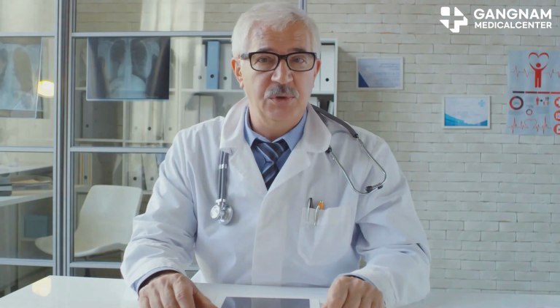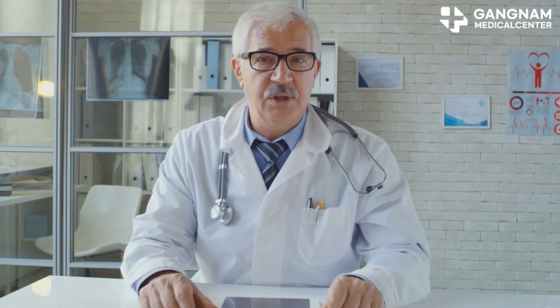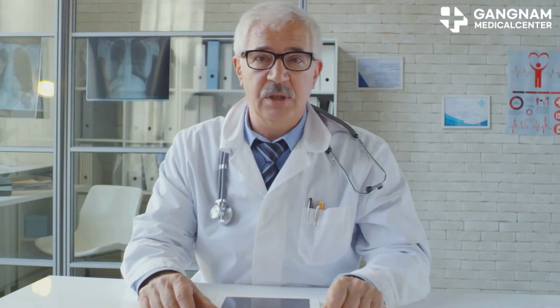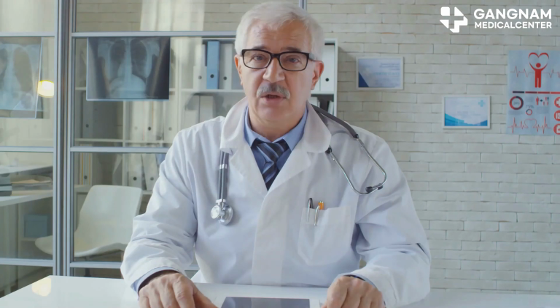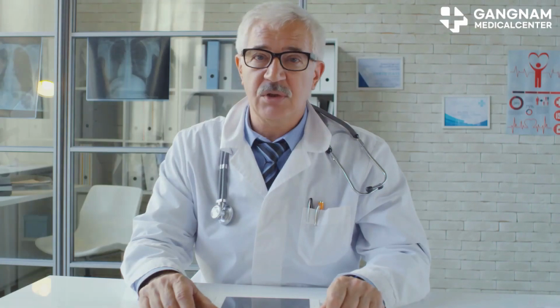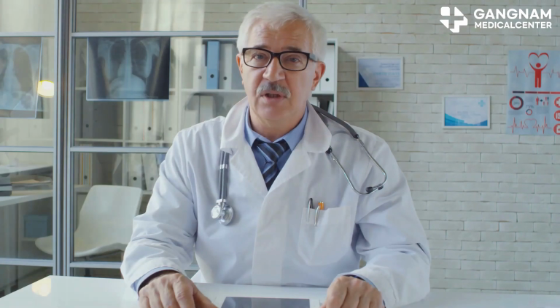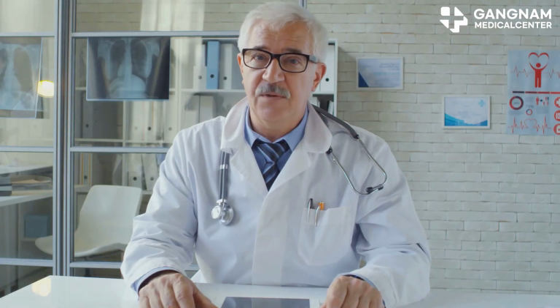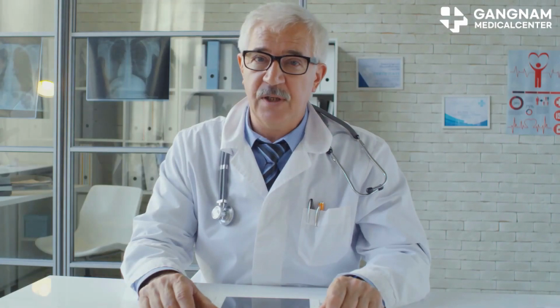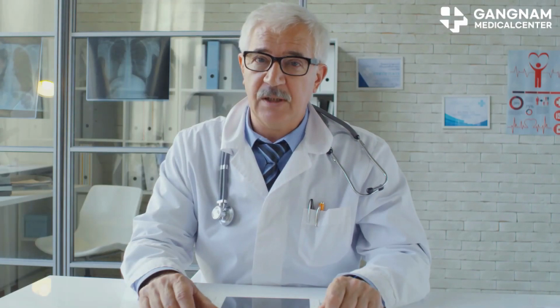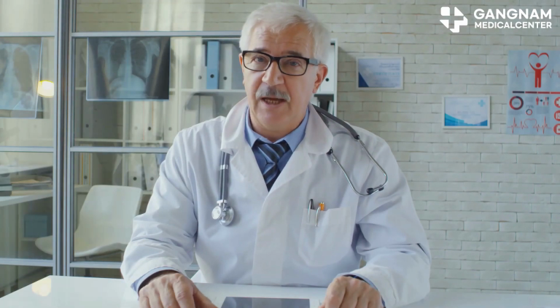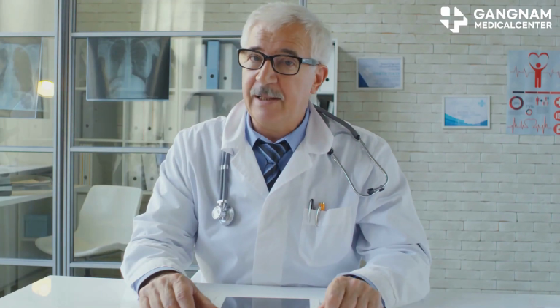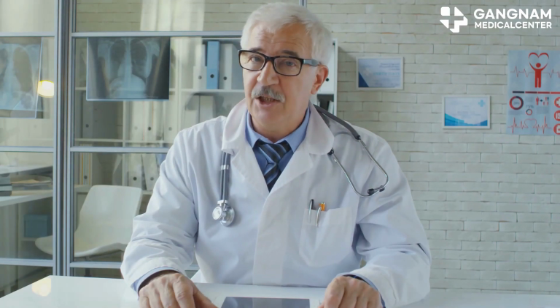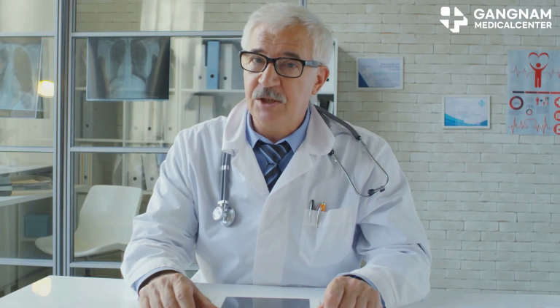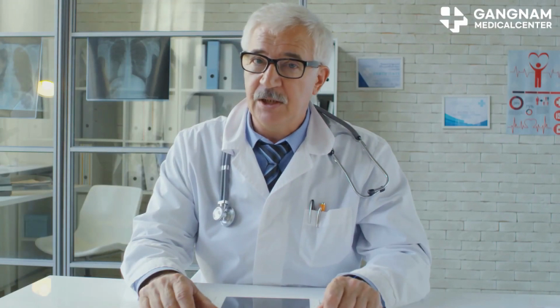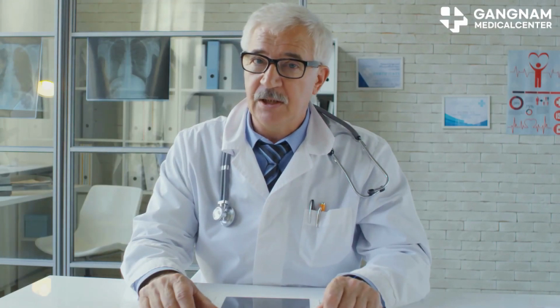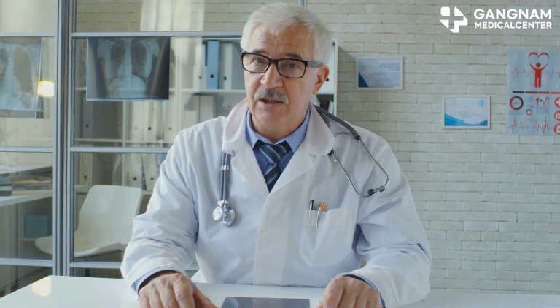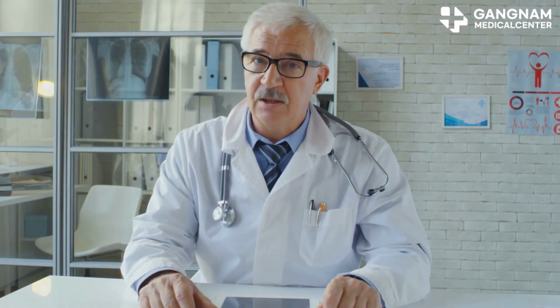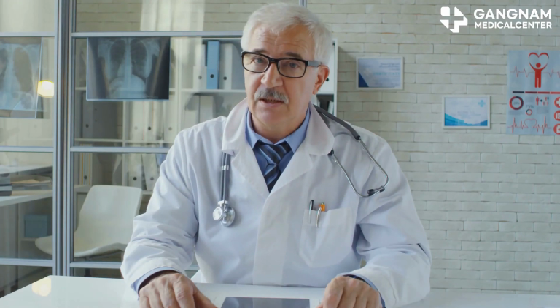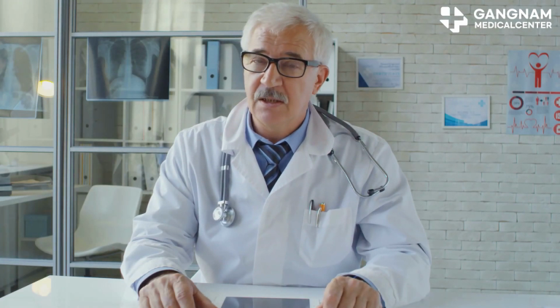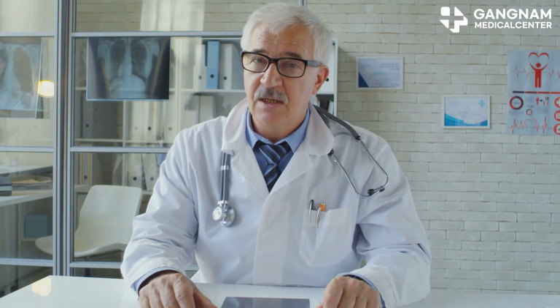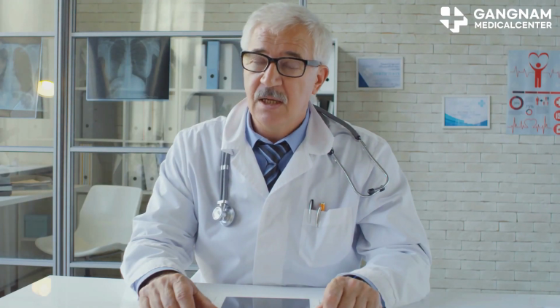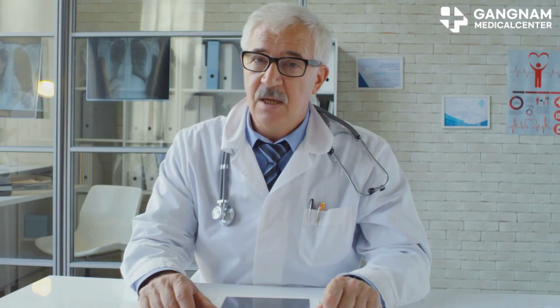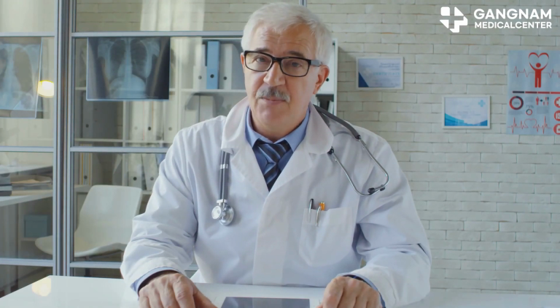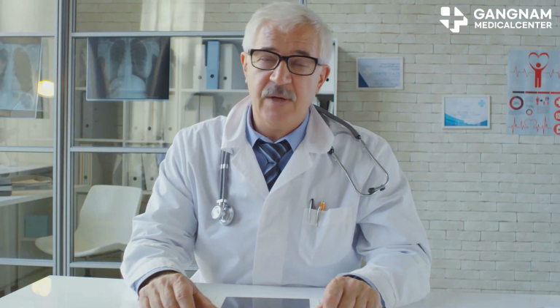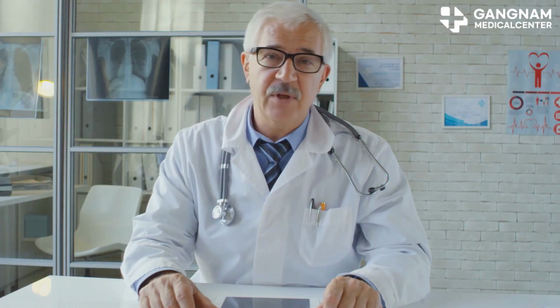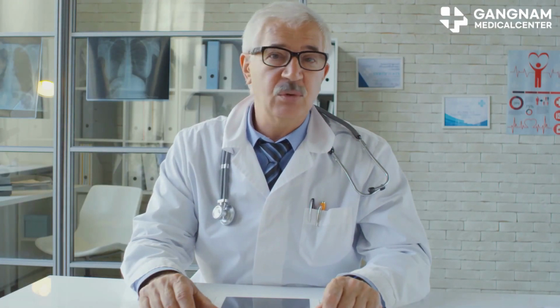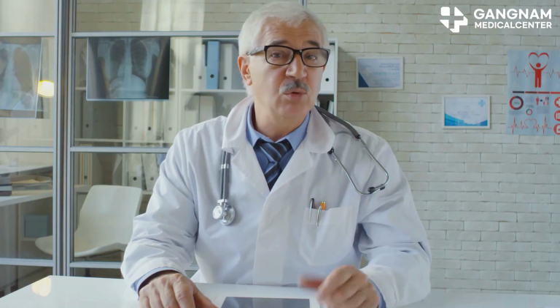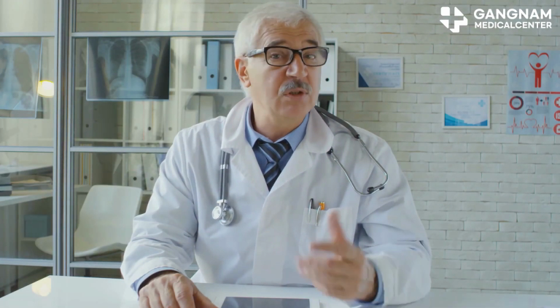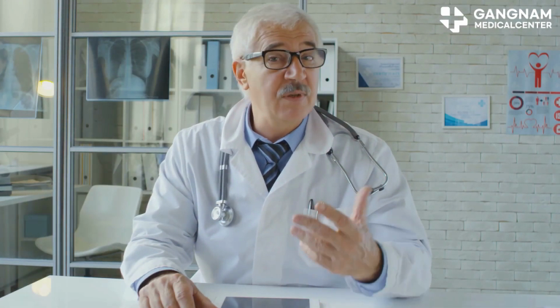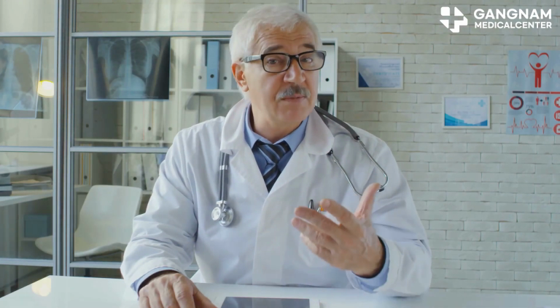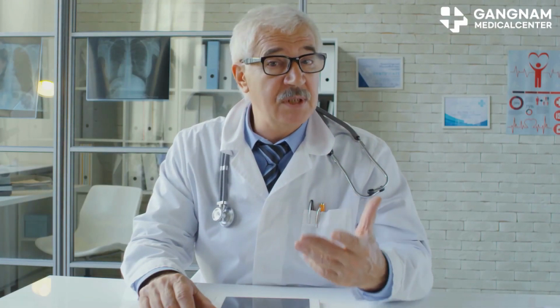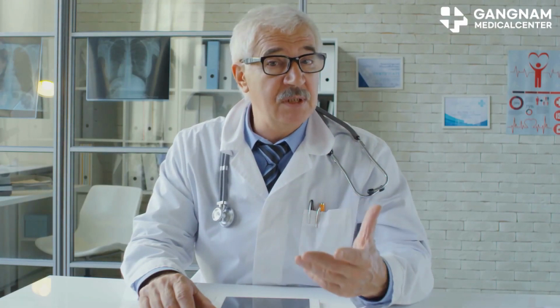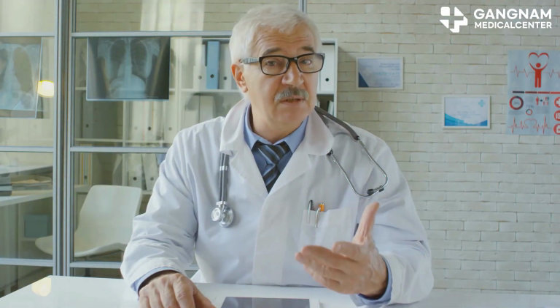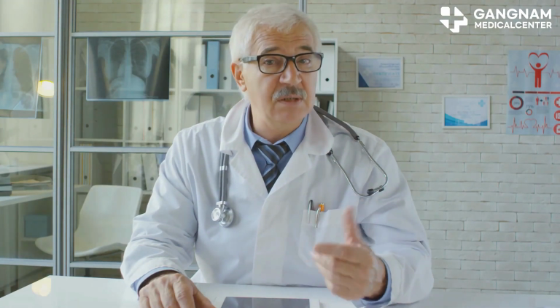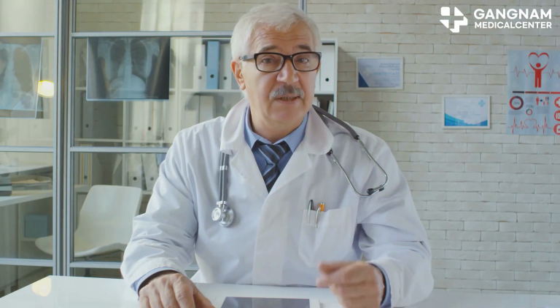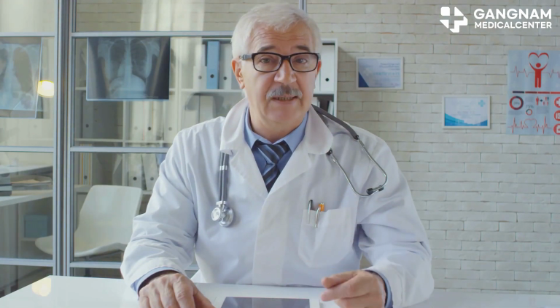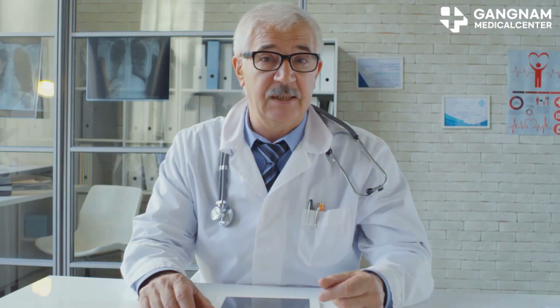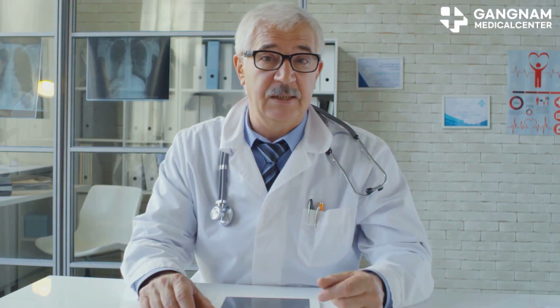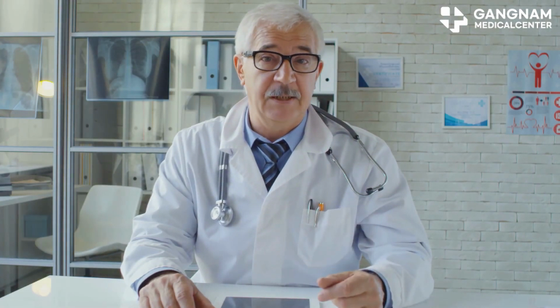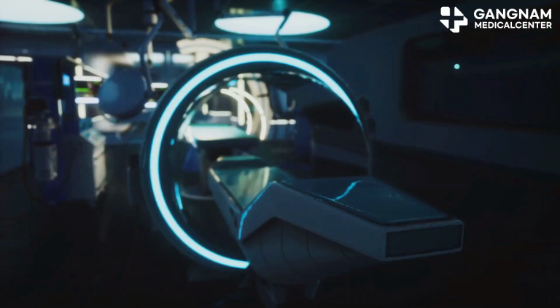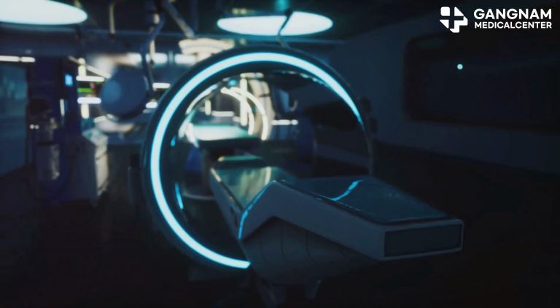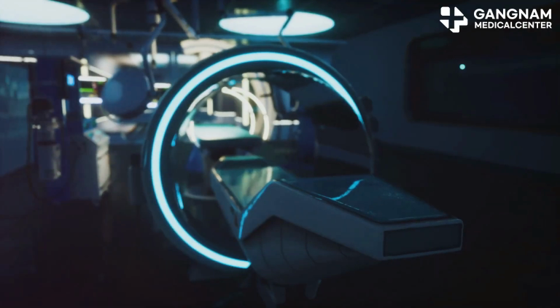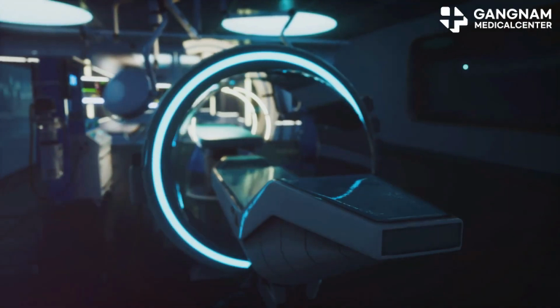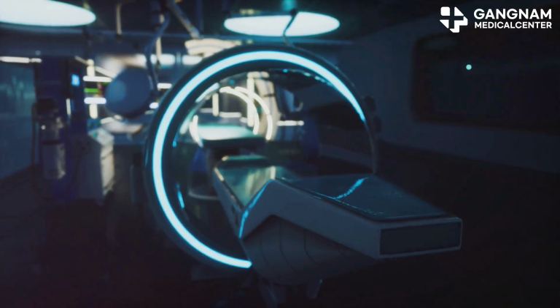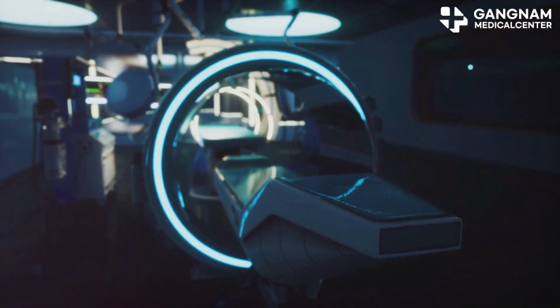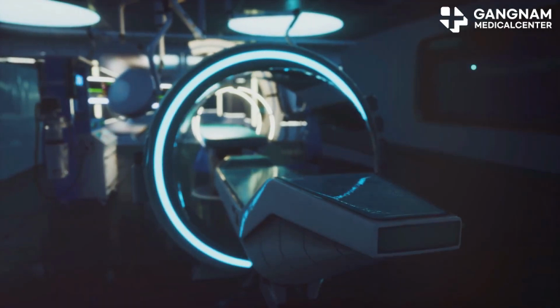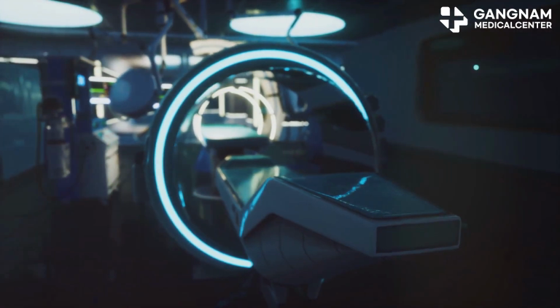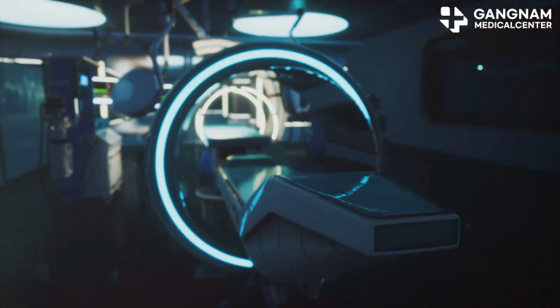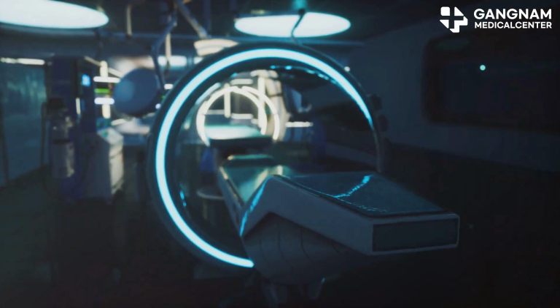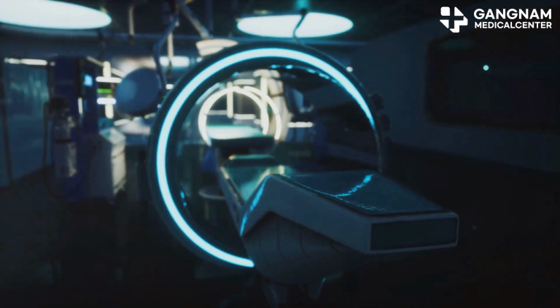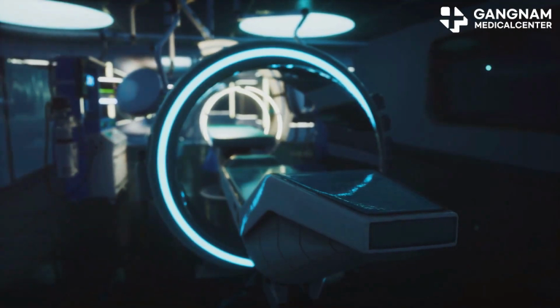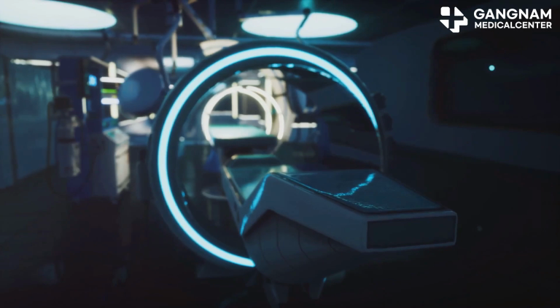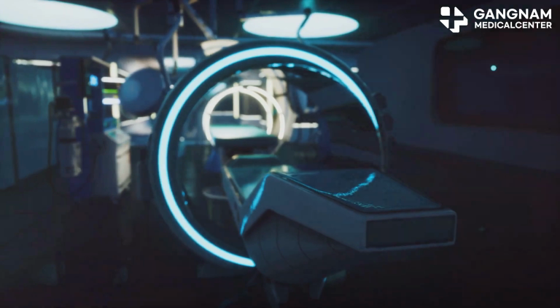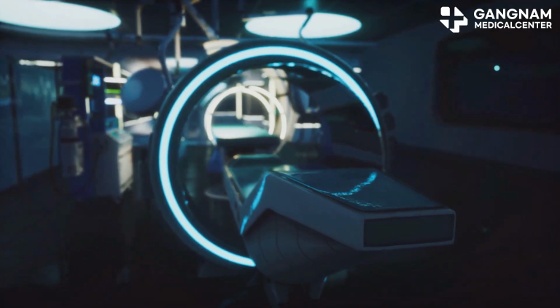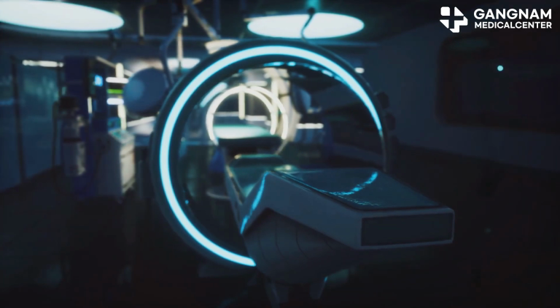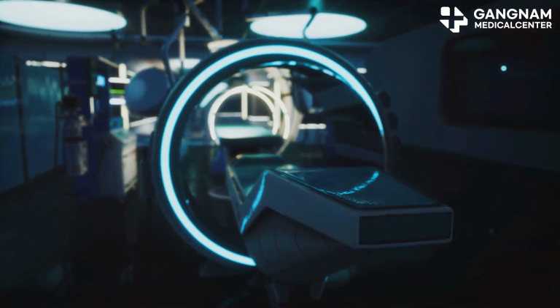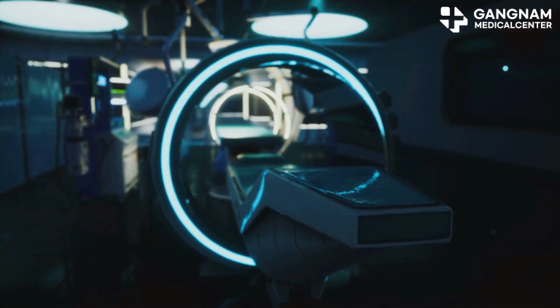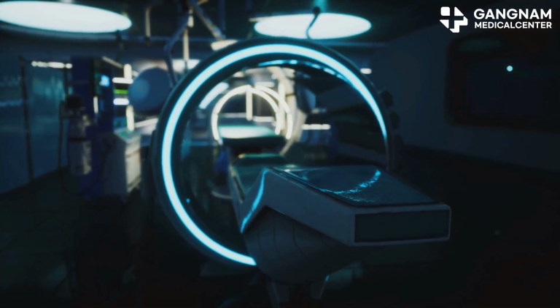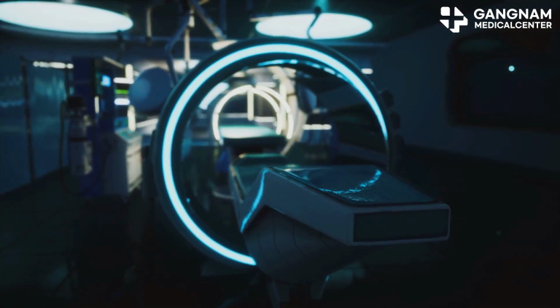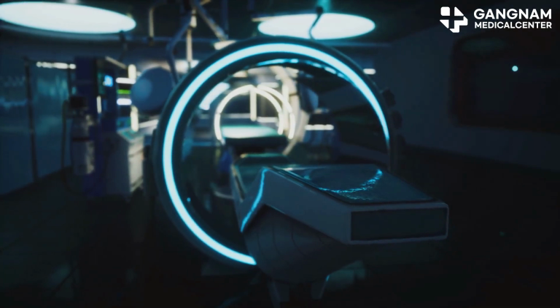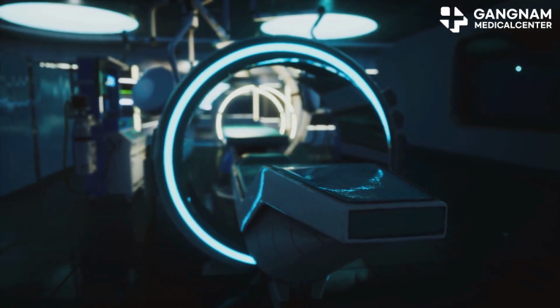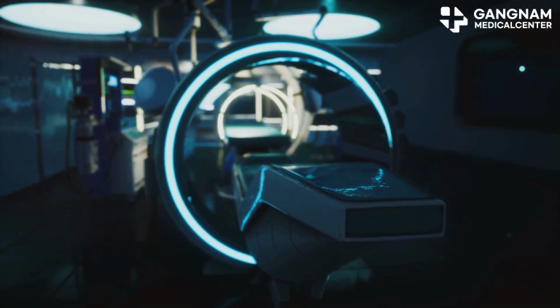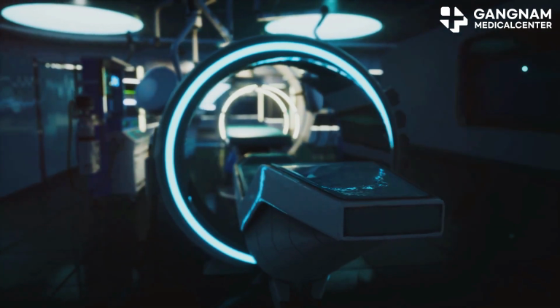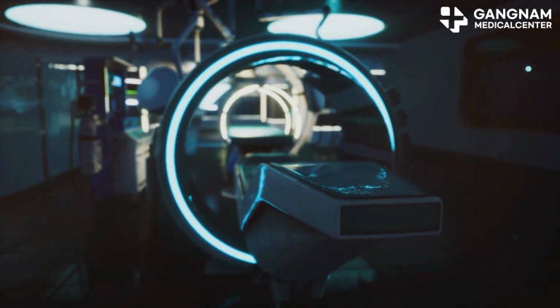Hey there, today I'm going to share something truly groundbreaking for cancer patients. The future of cancer therapy: NK cell activation.